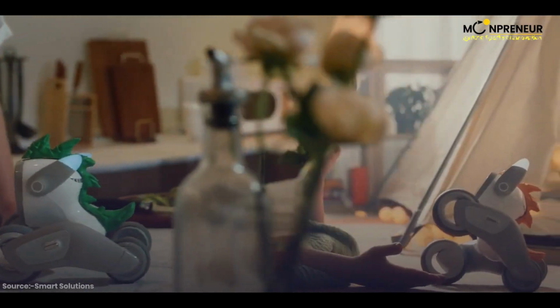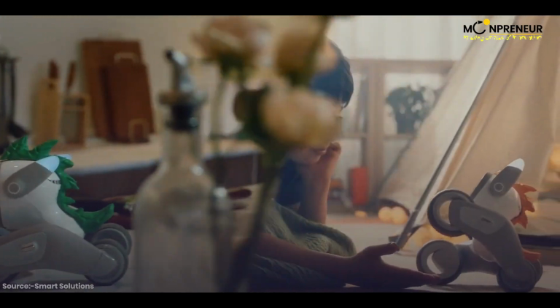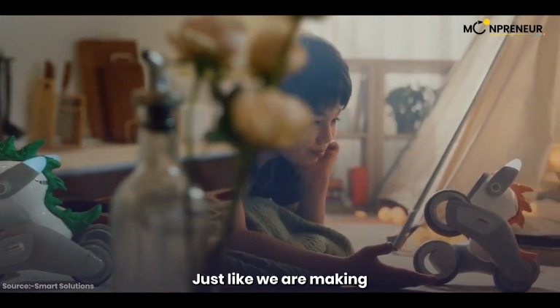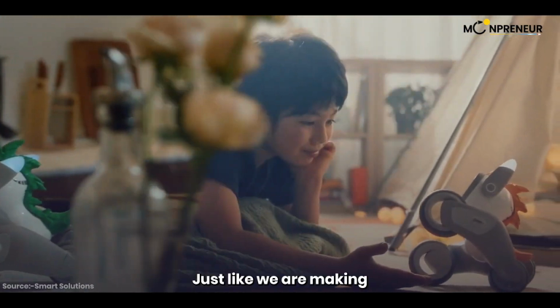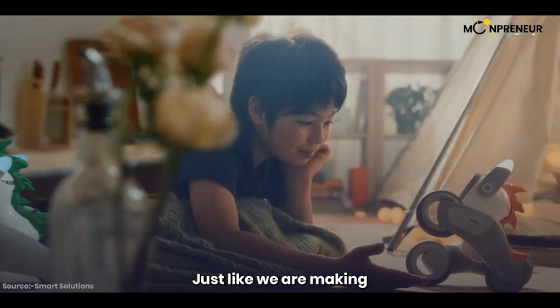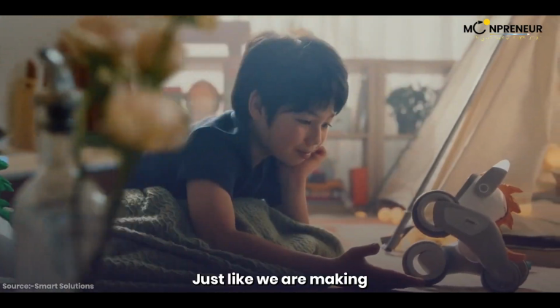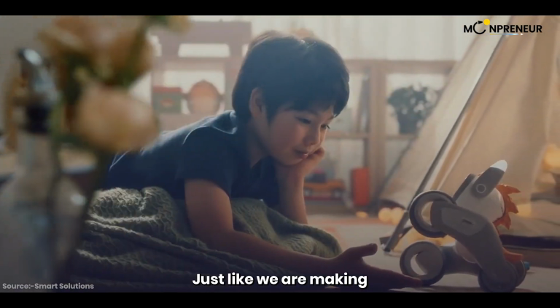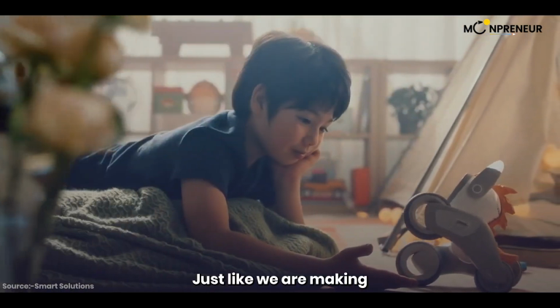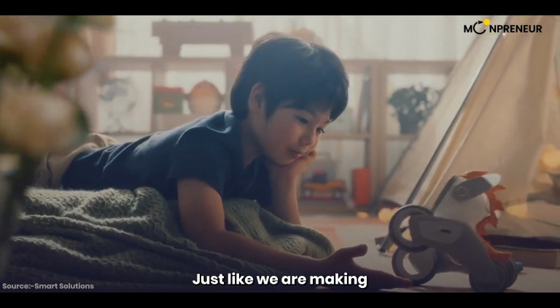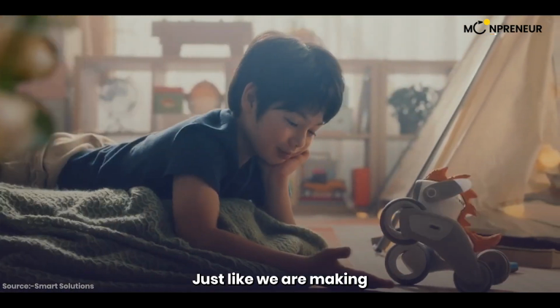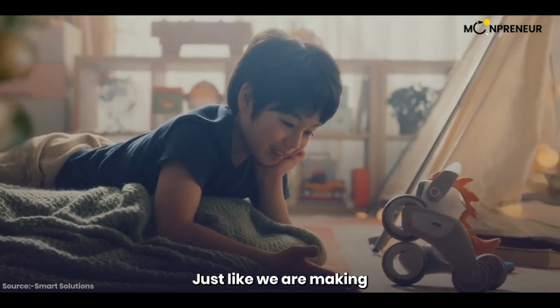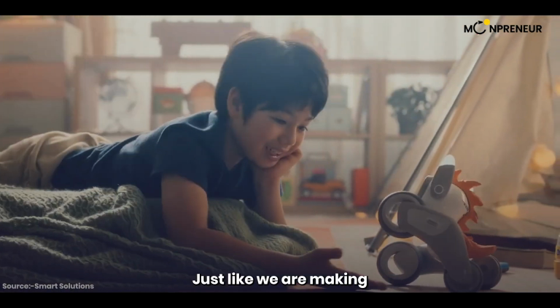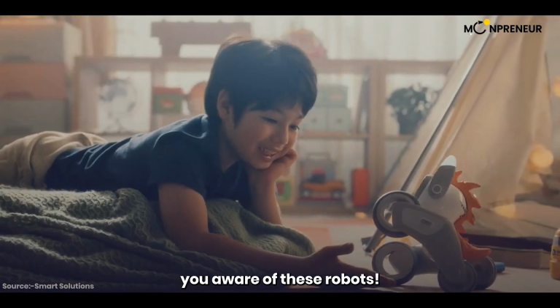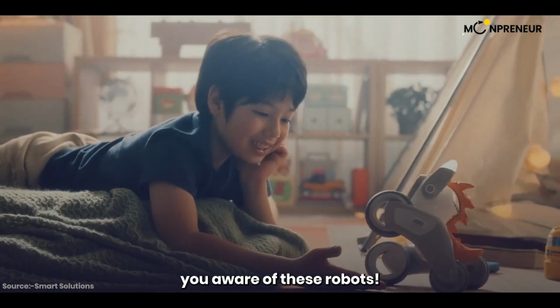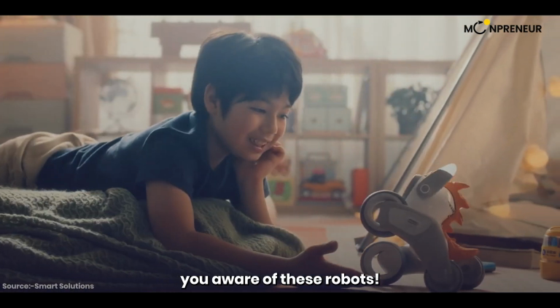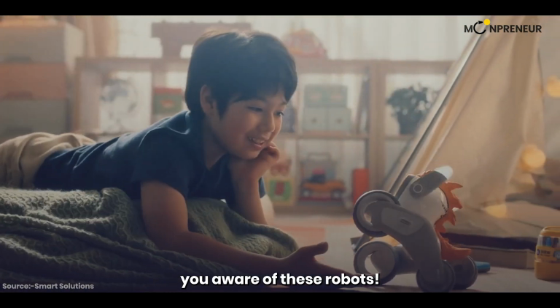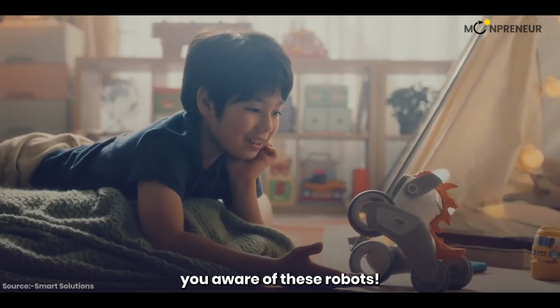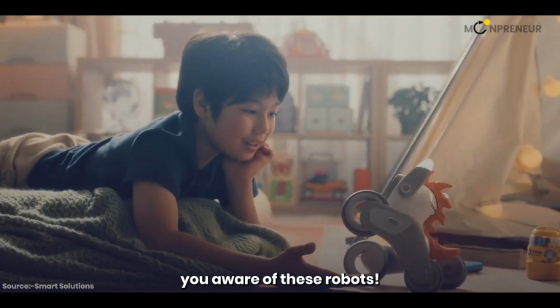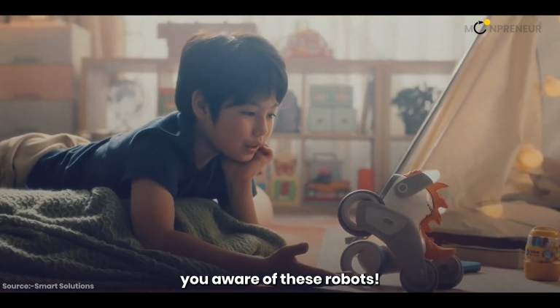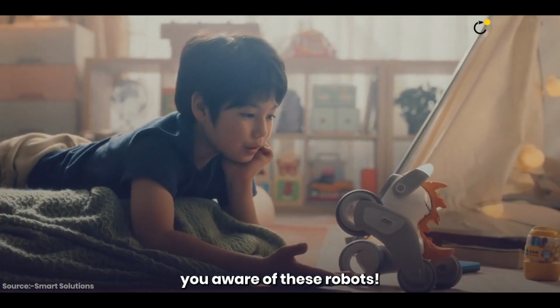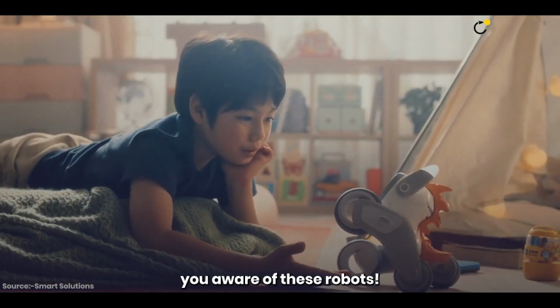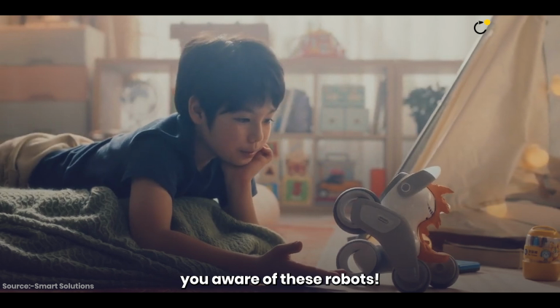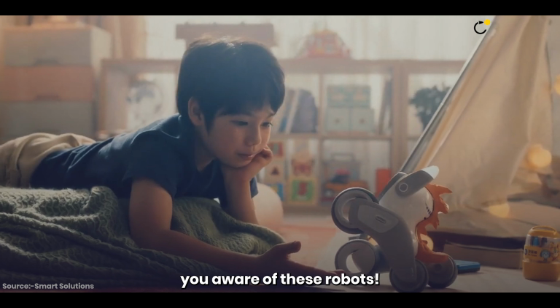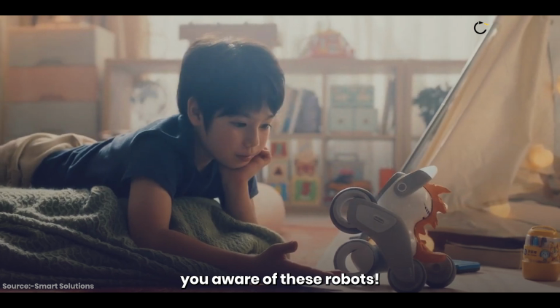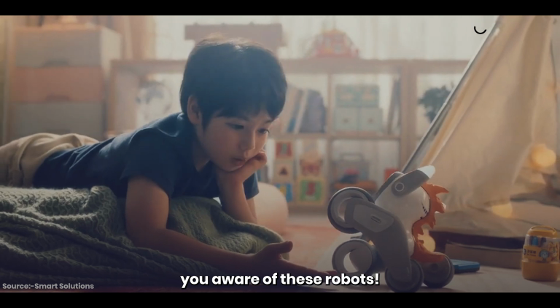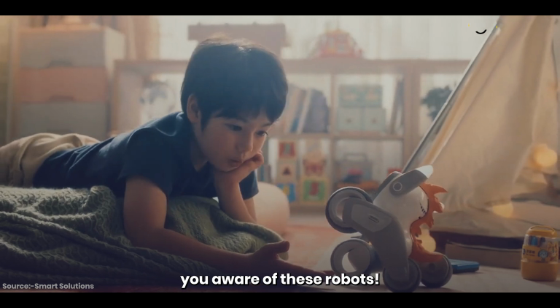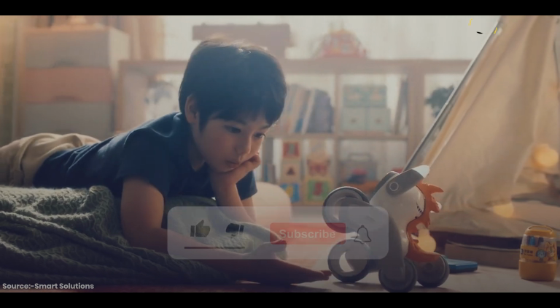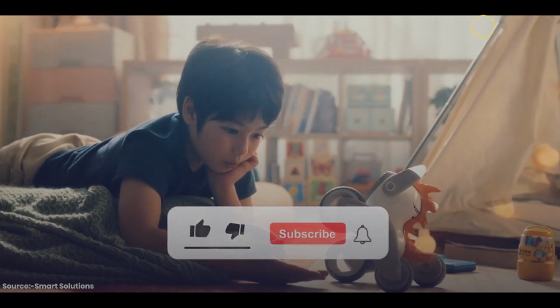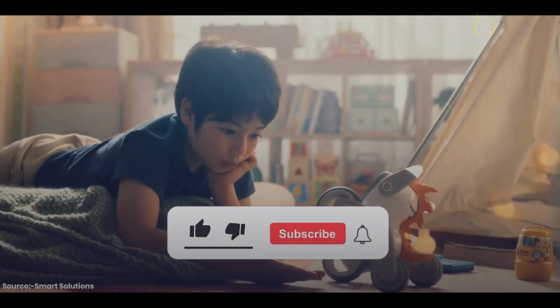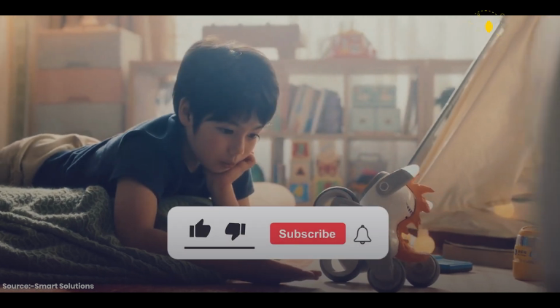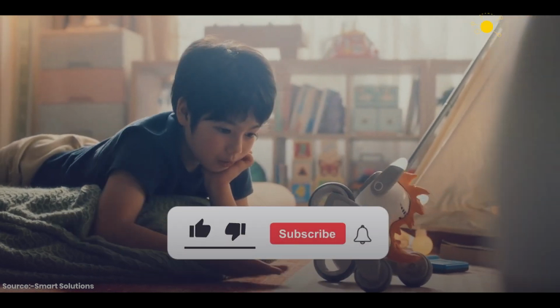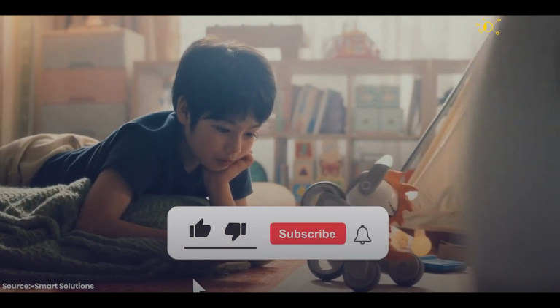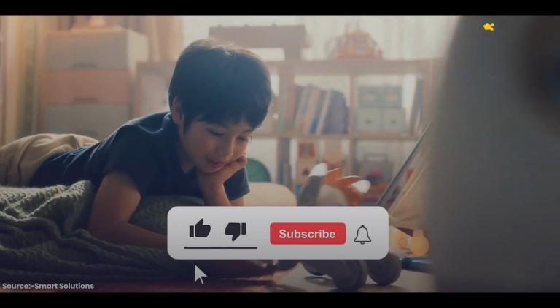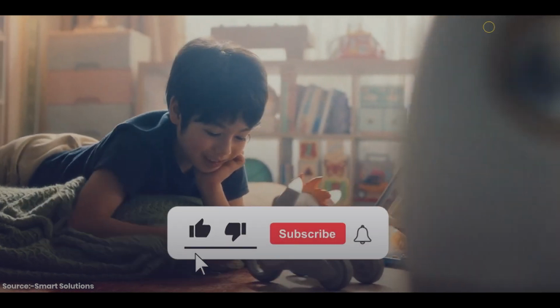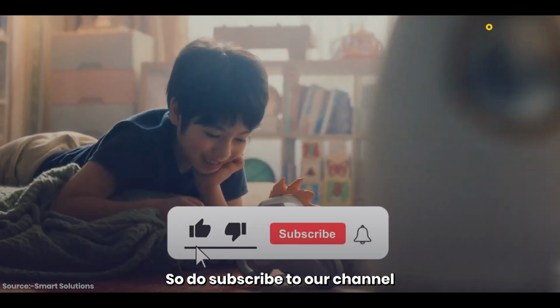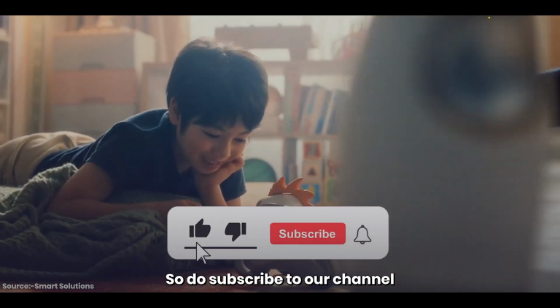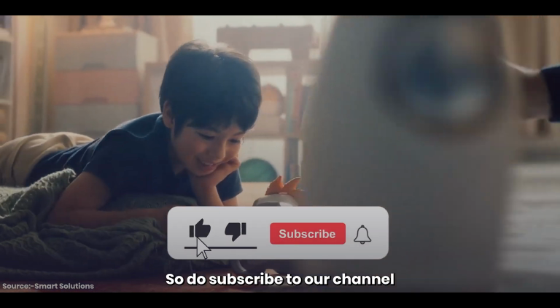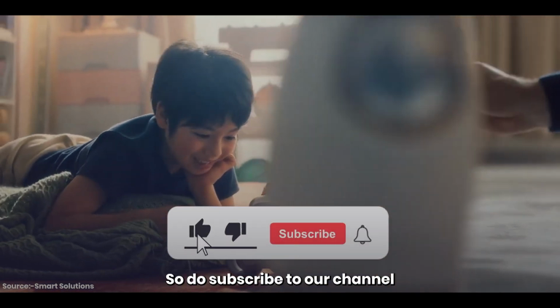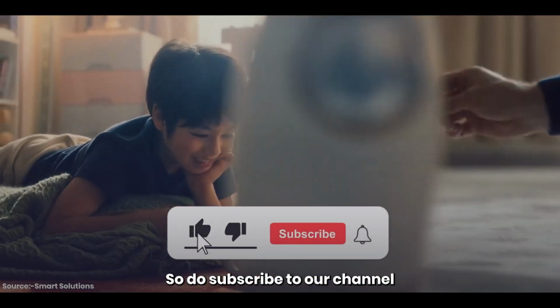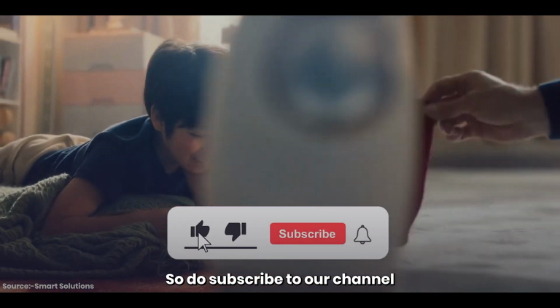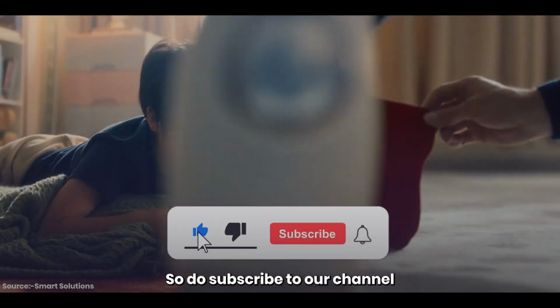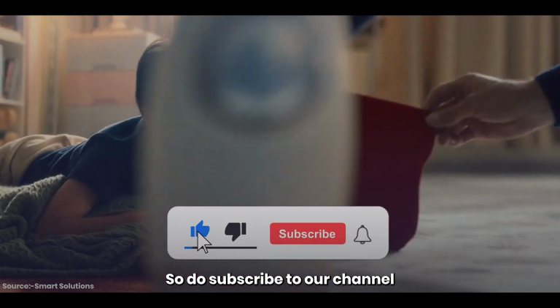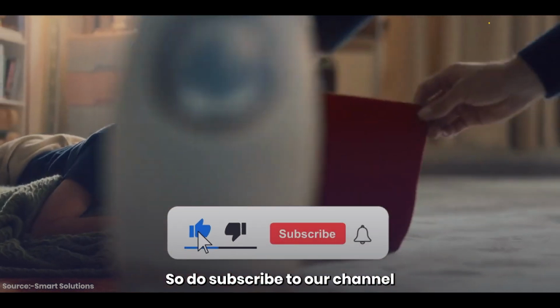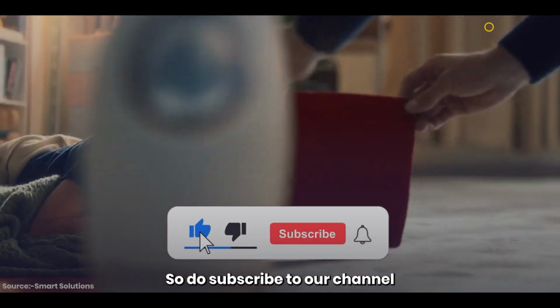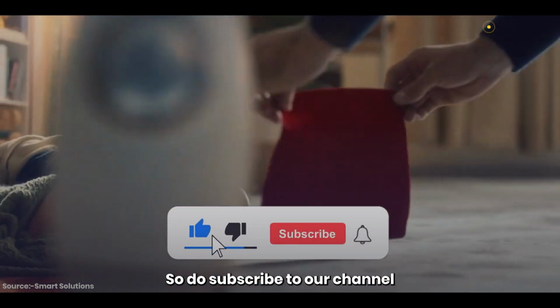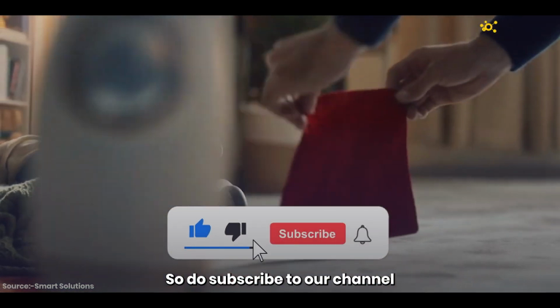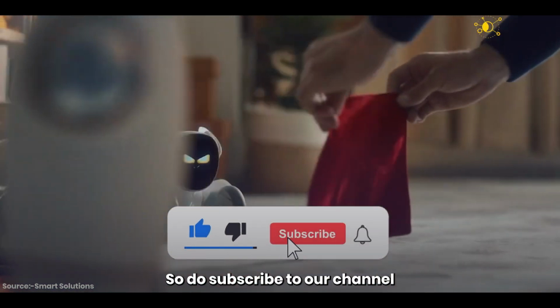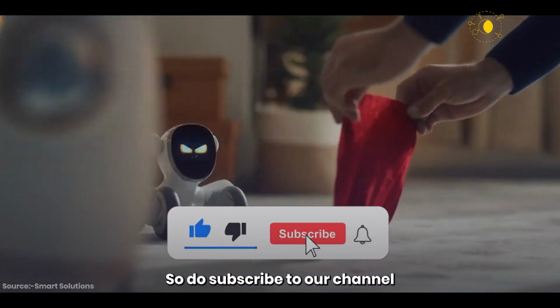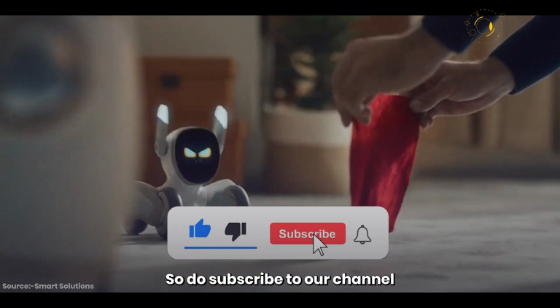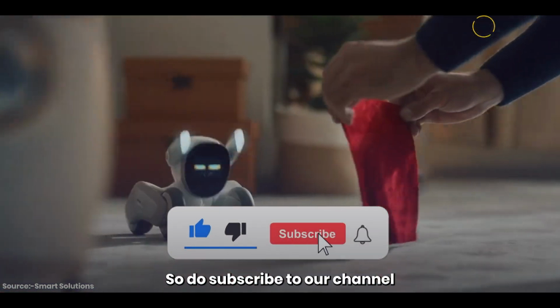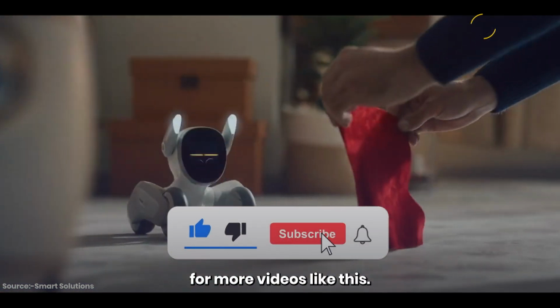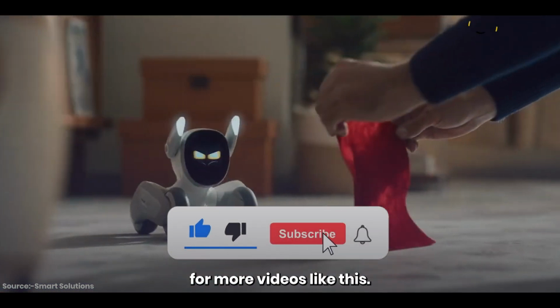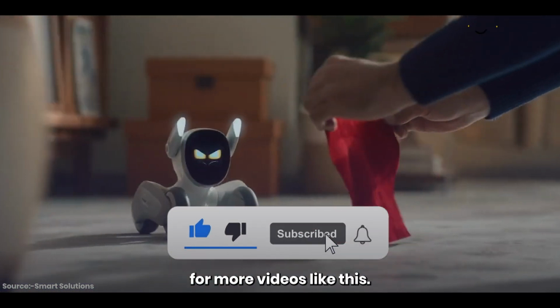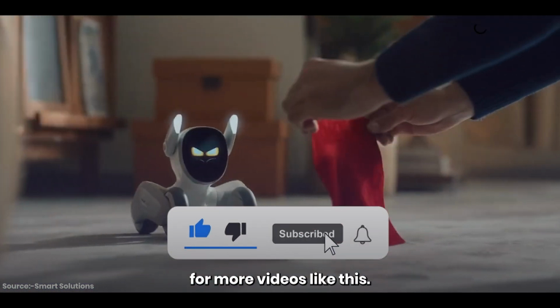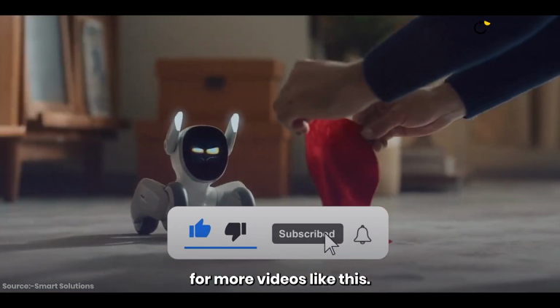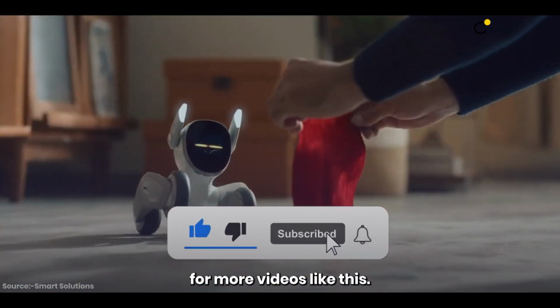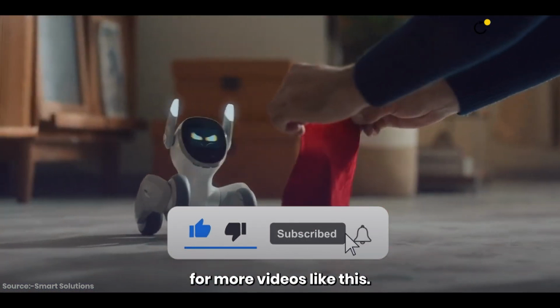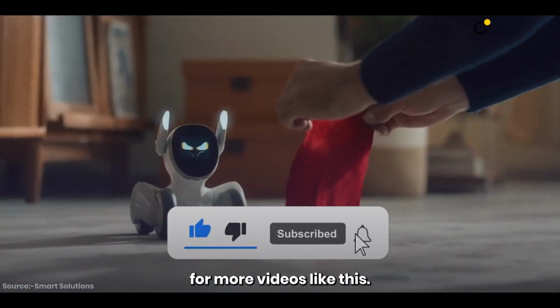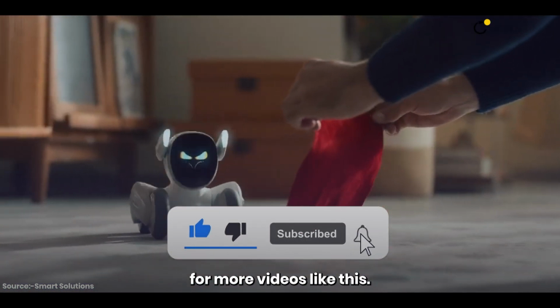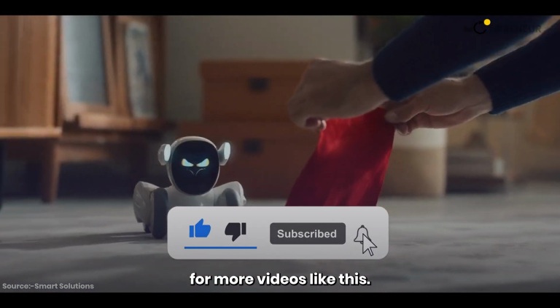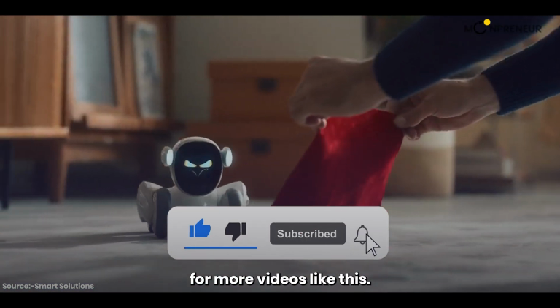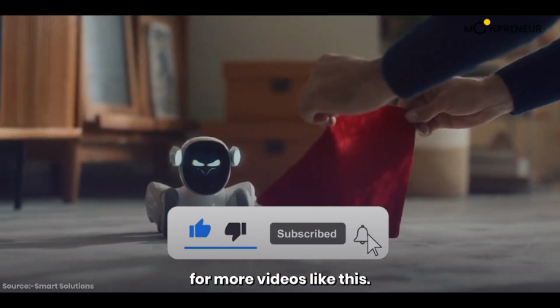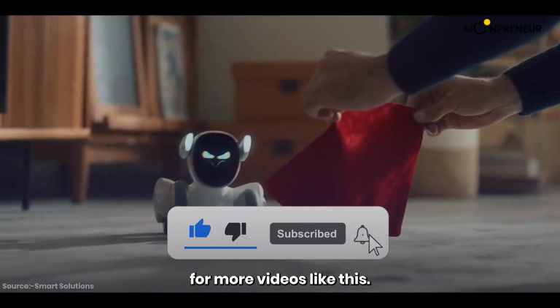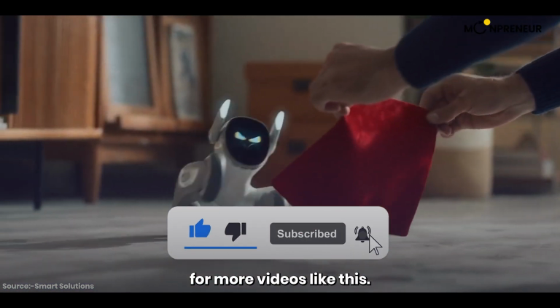Just like we are making you aware of these robots, do subscribe to our channel for more videos like this.